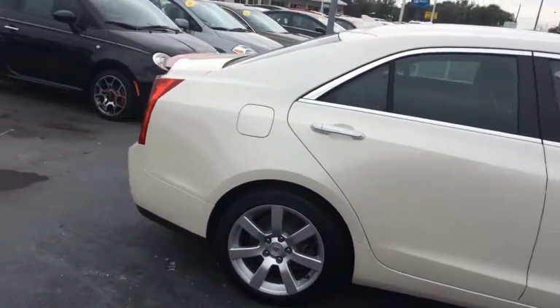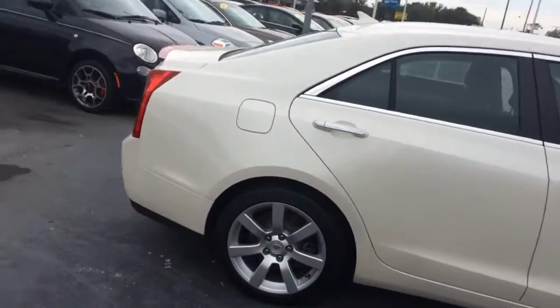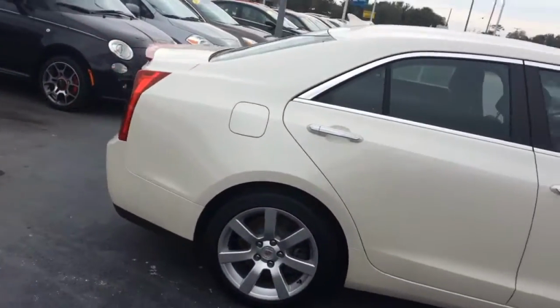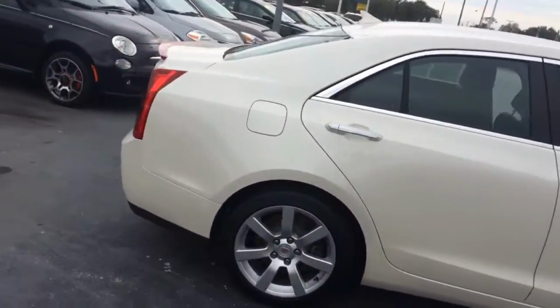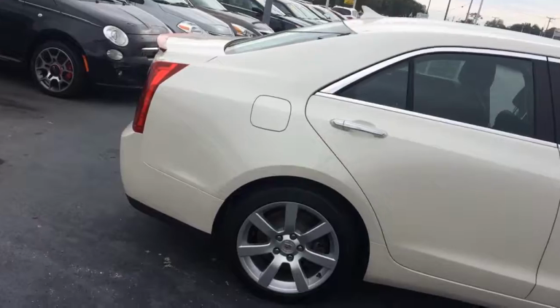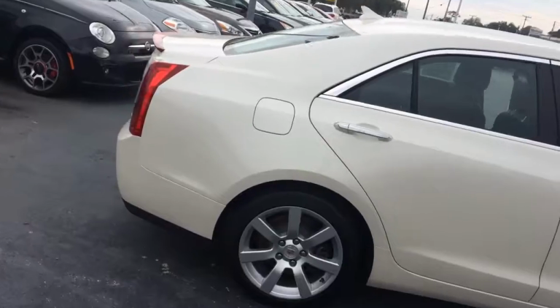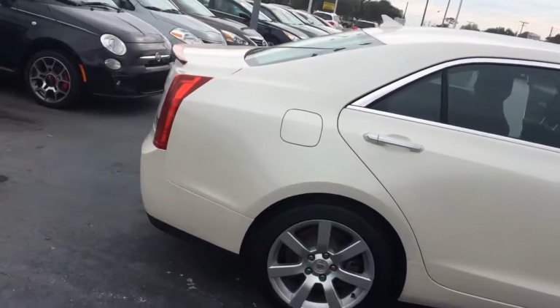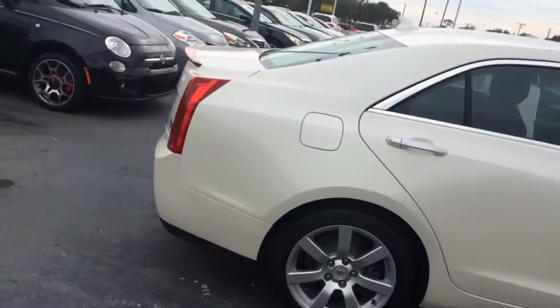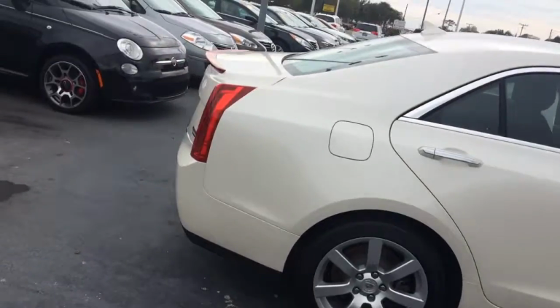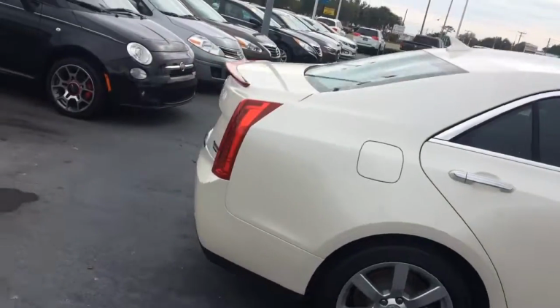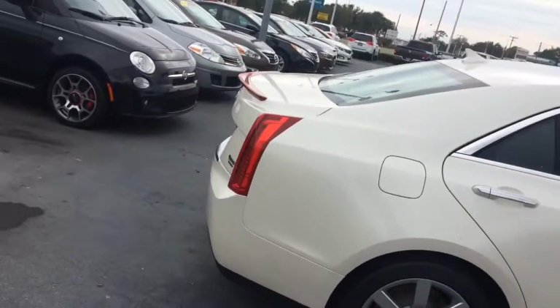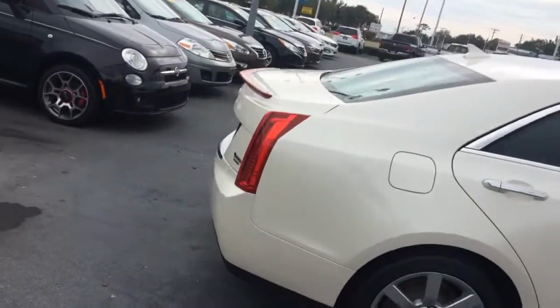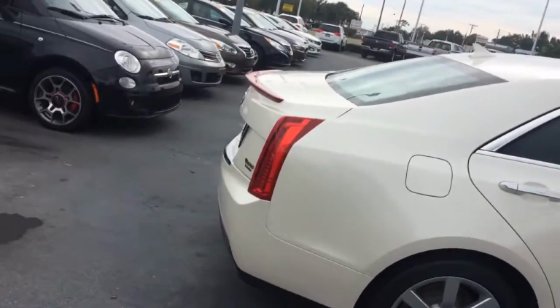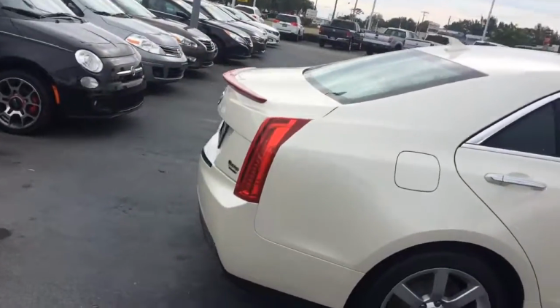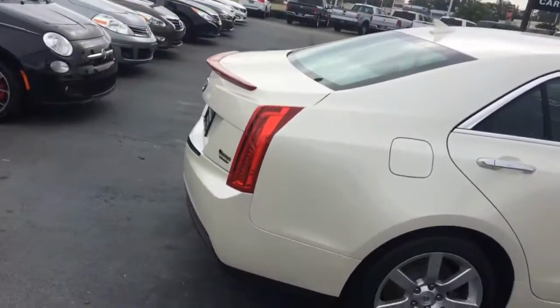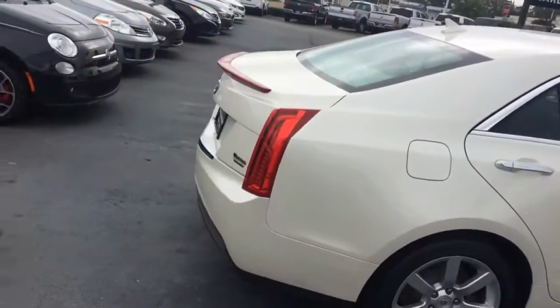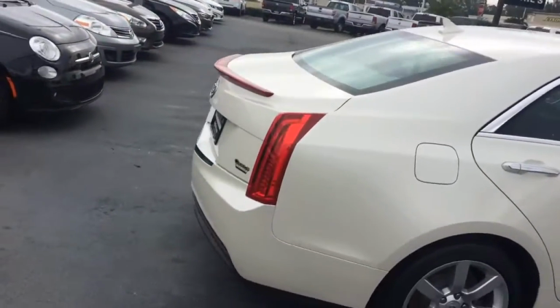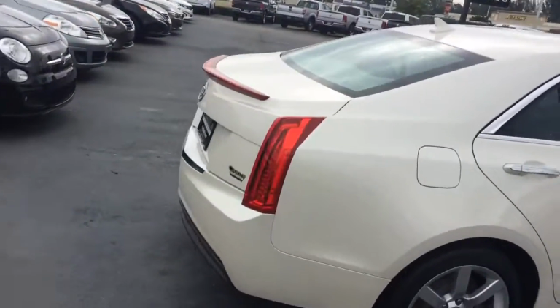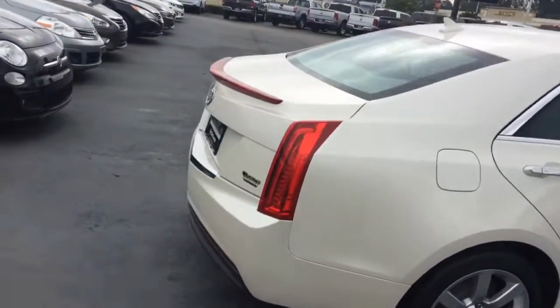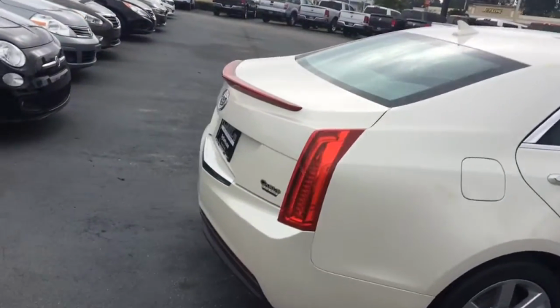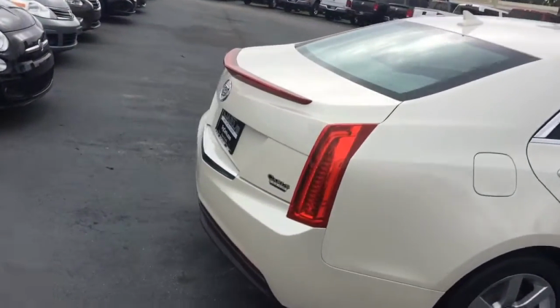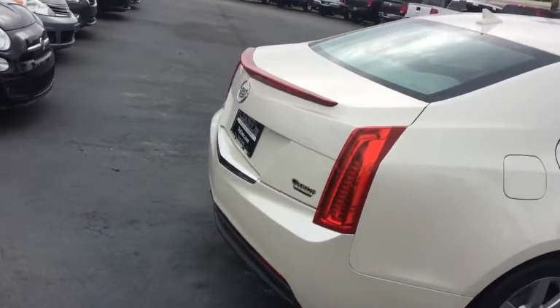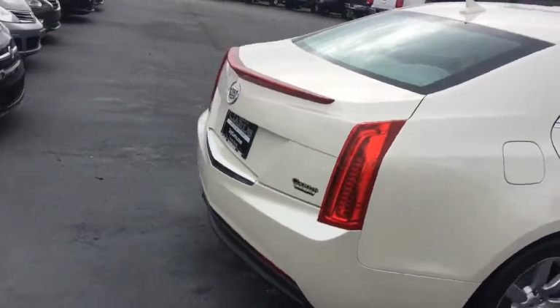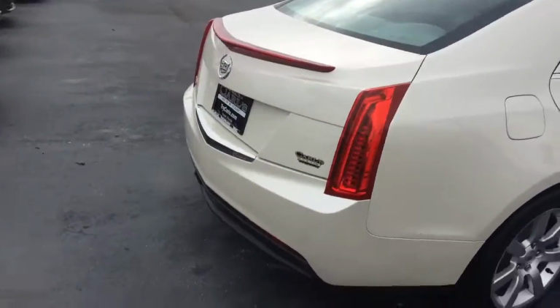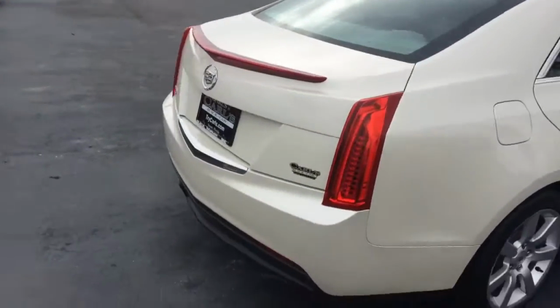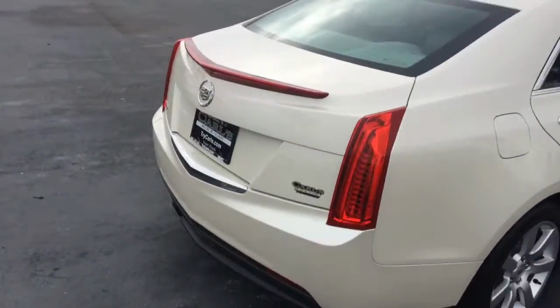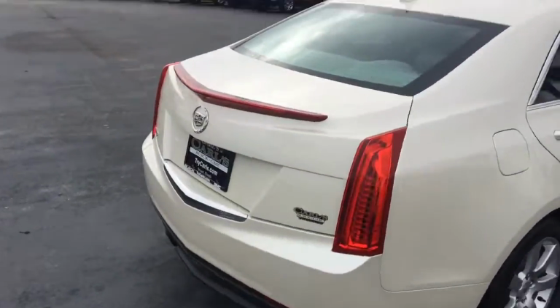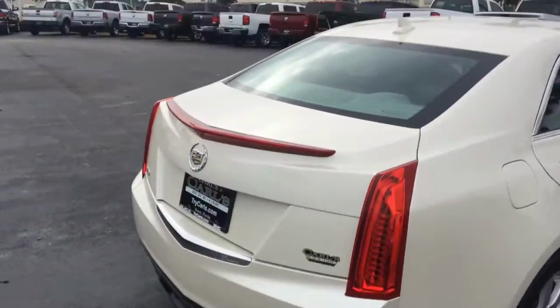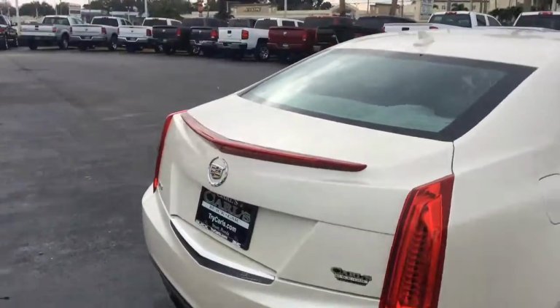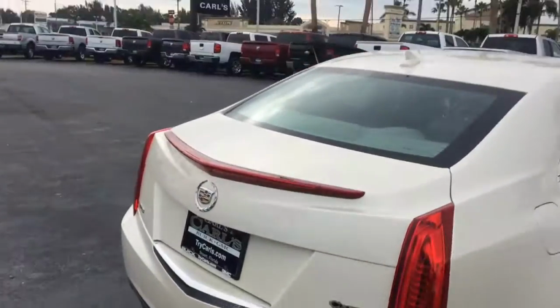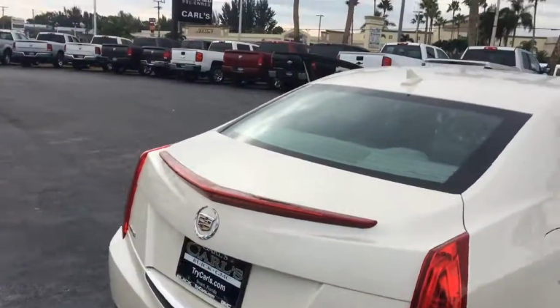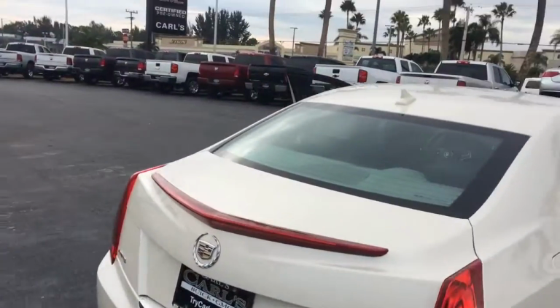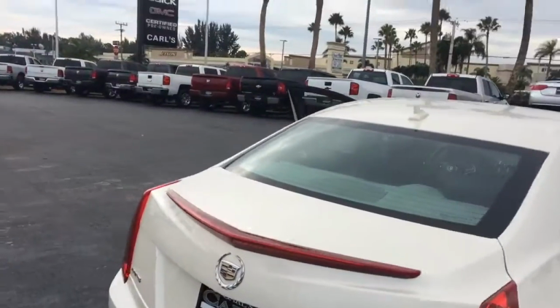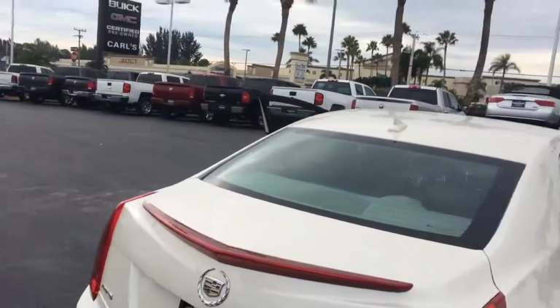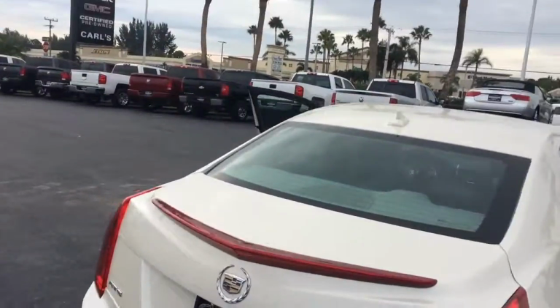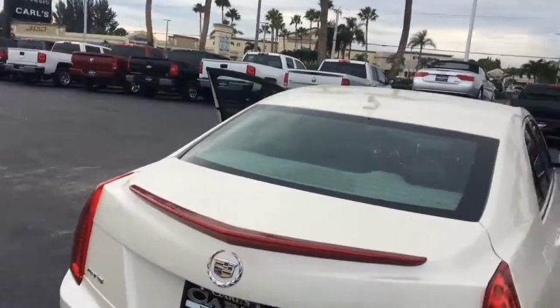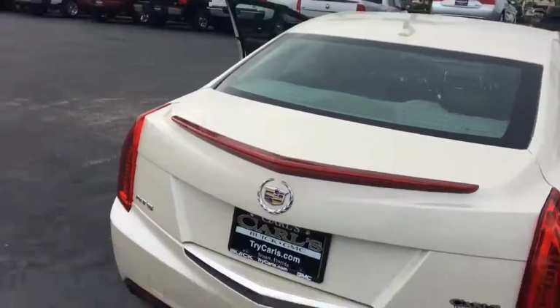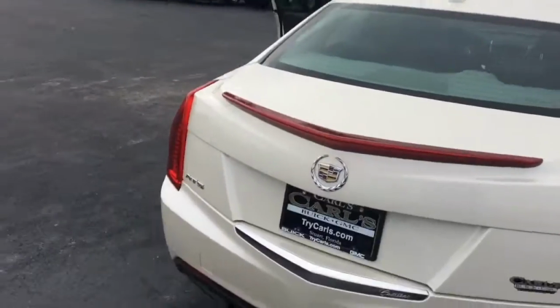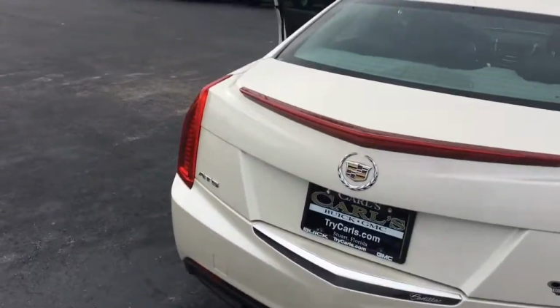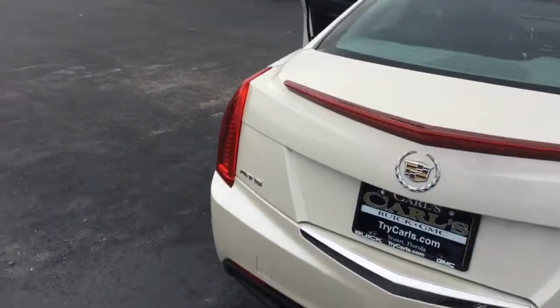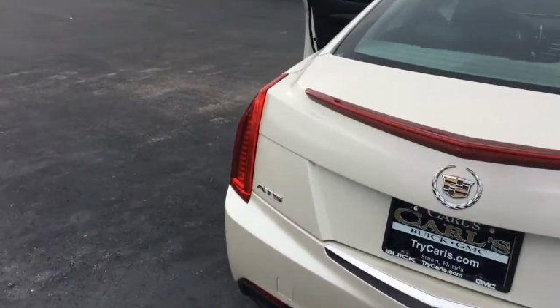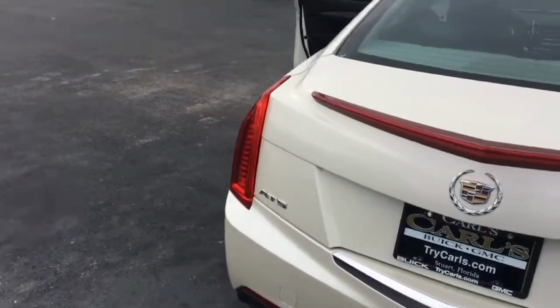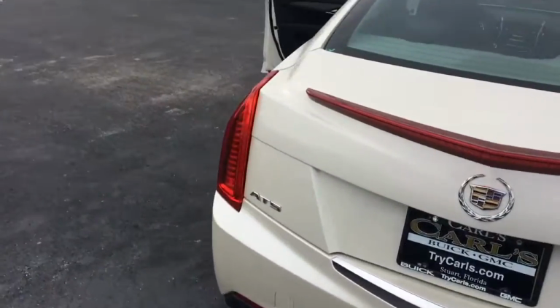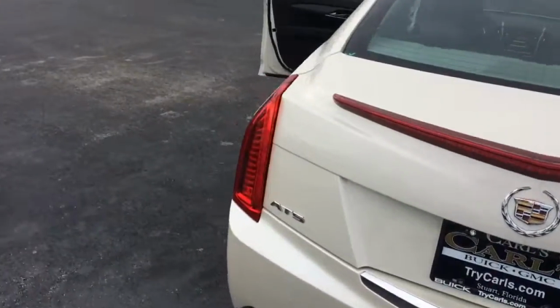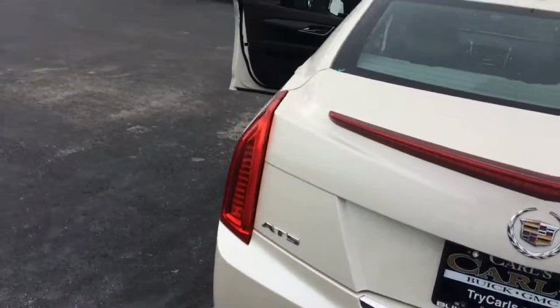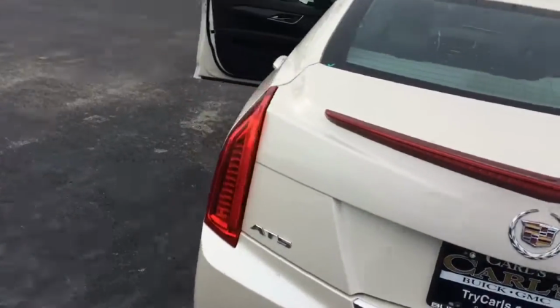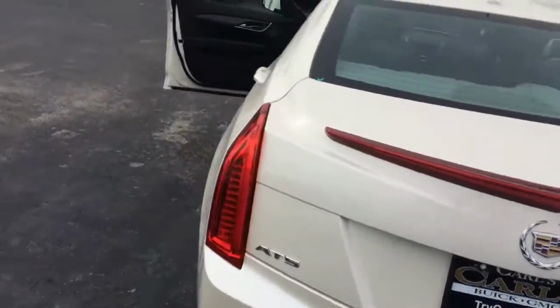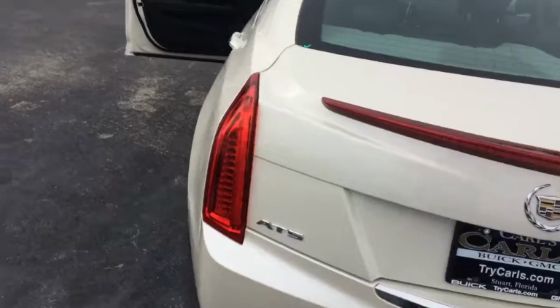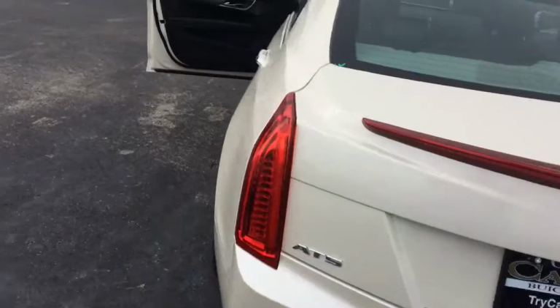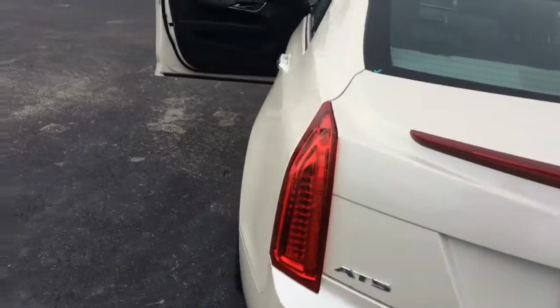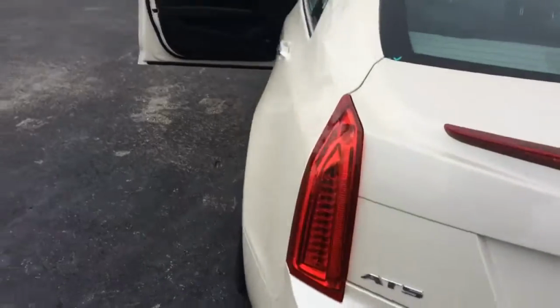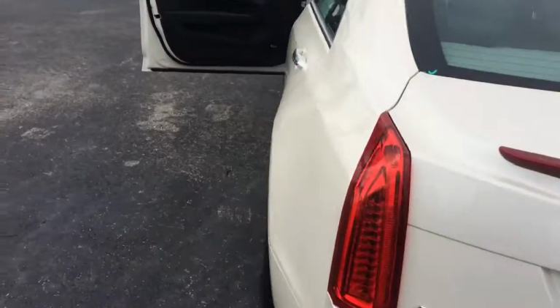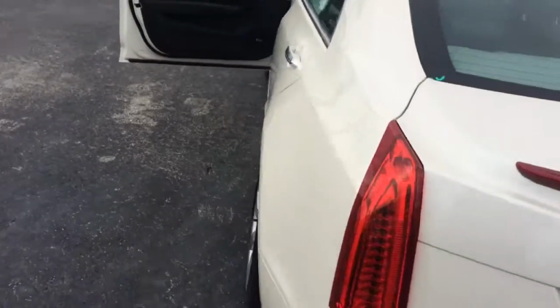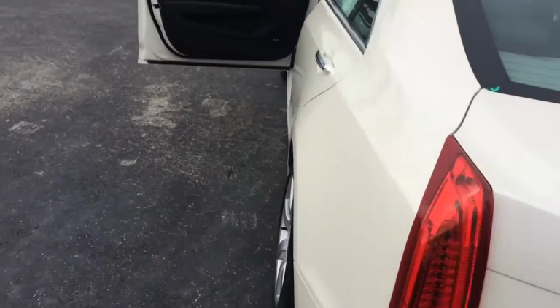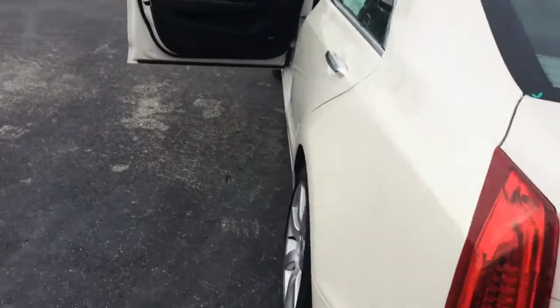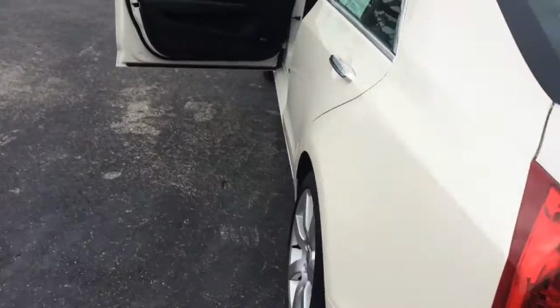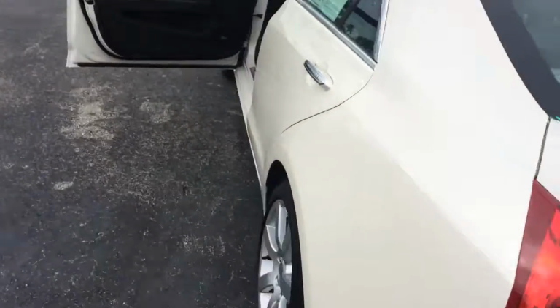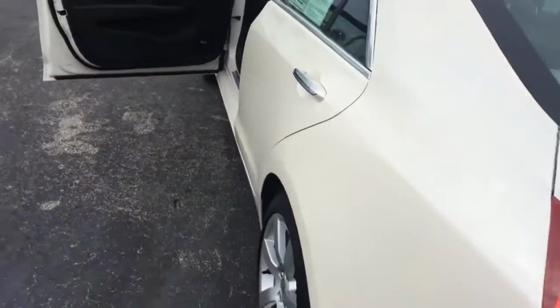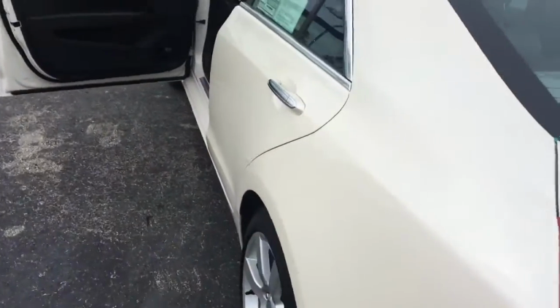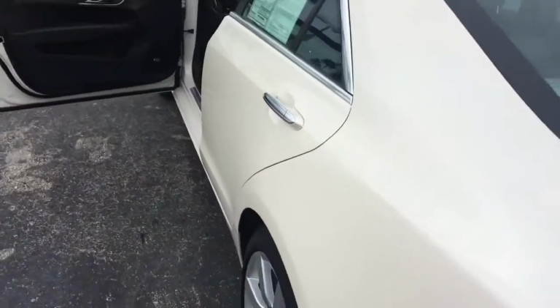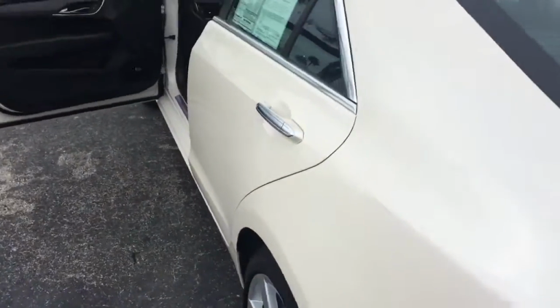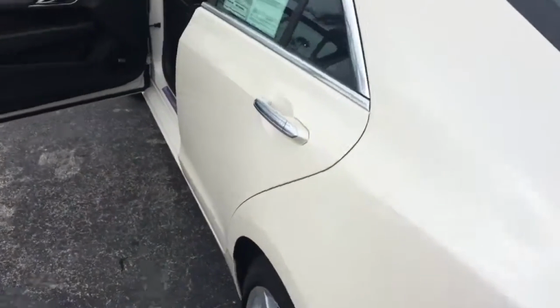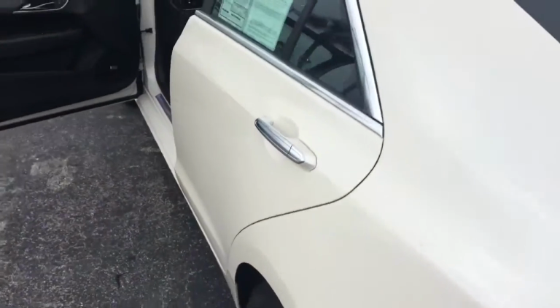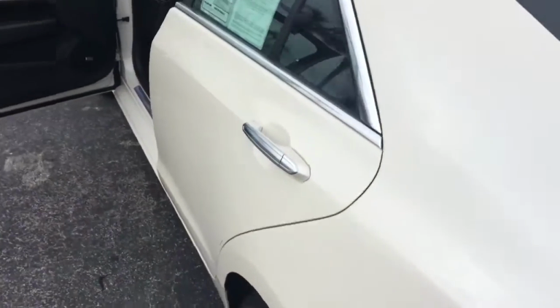Tires are good. Absolutely beautiful vehicle. It has that pearl white paint on it.